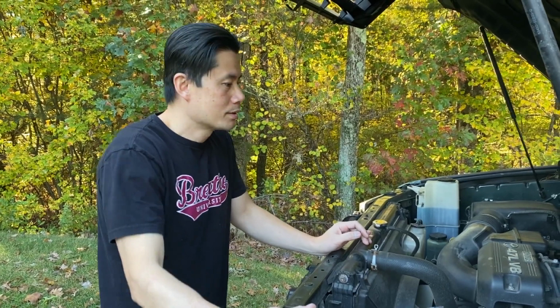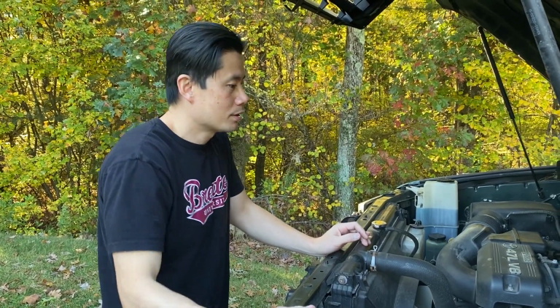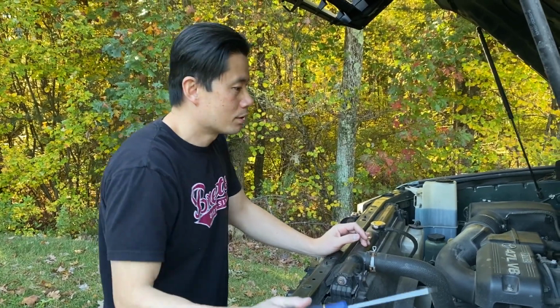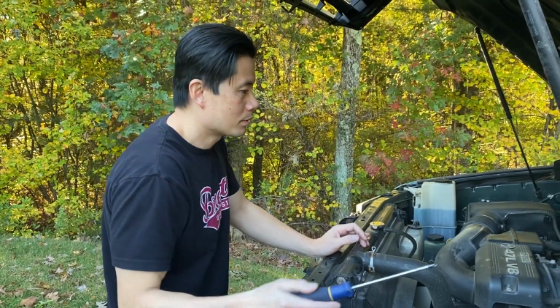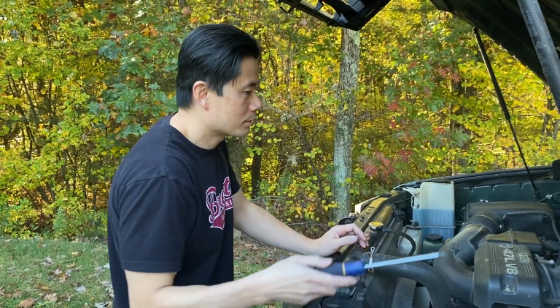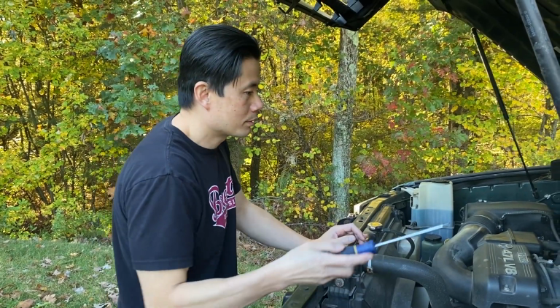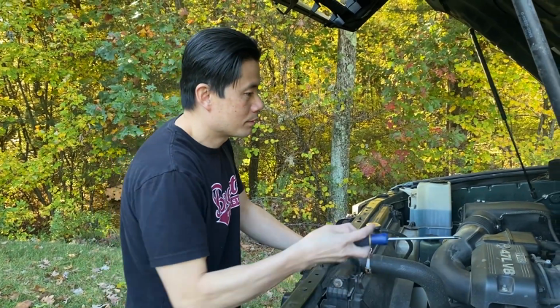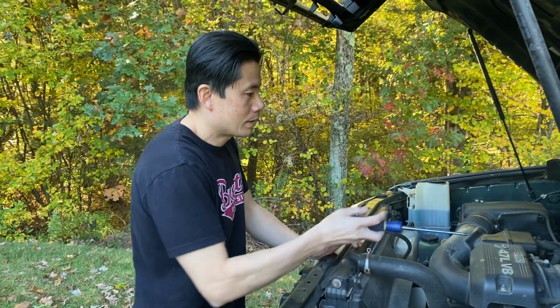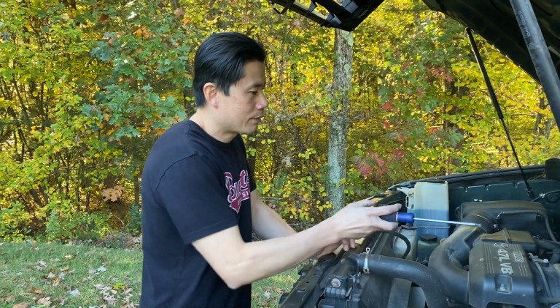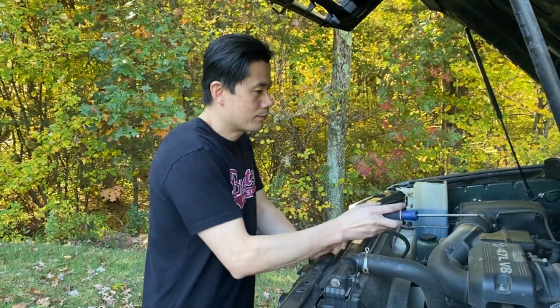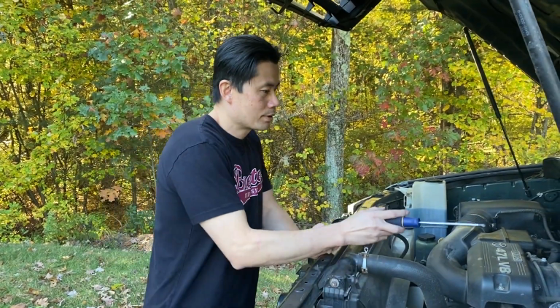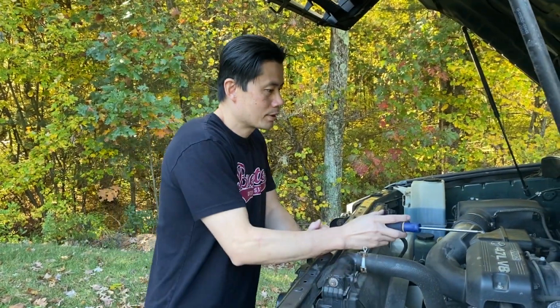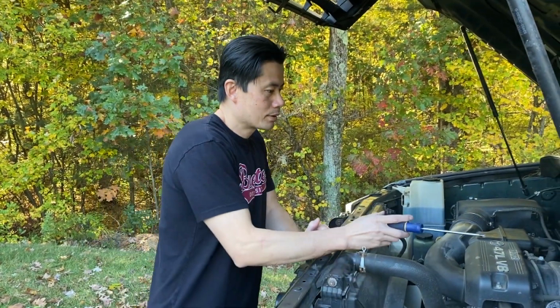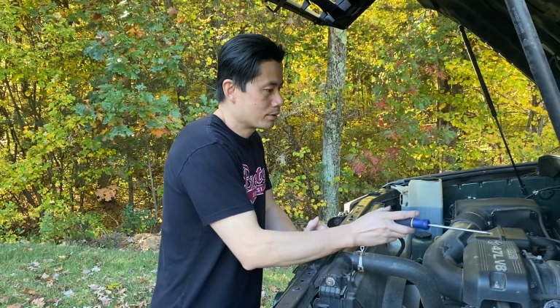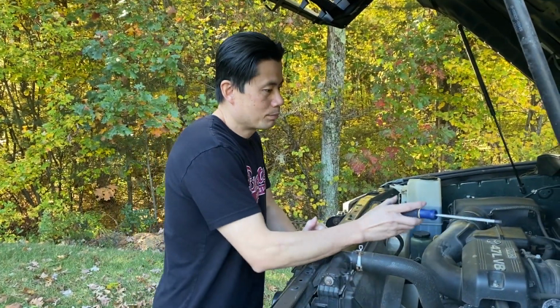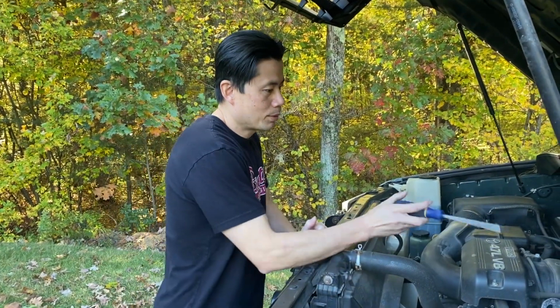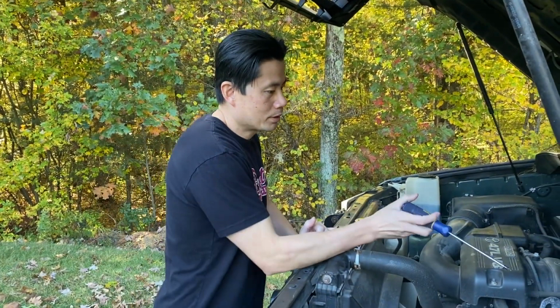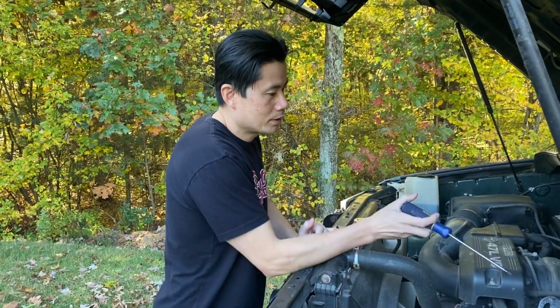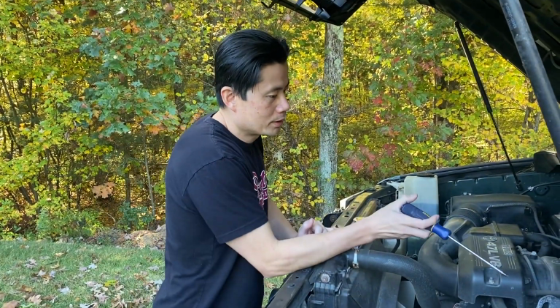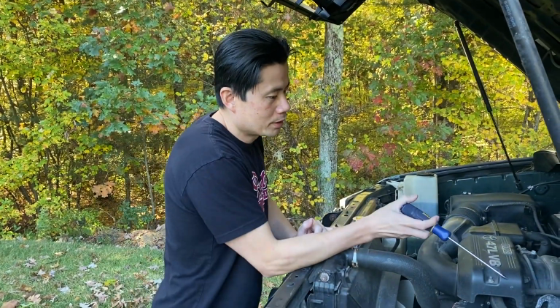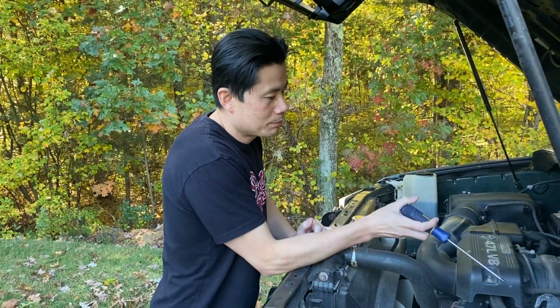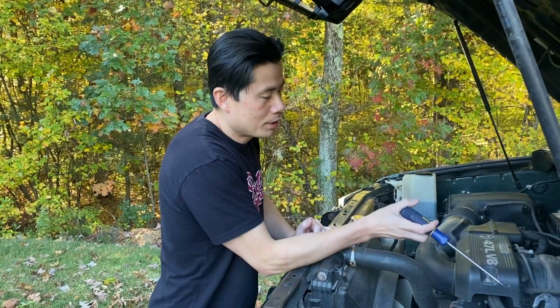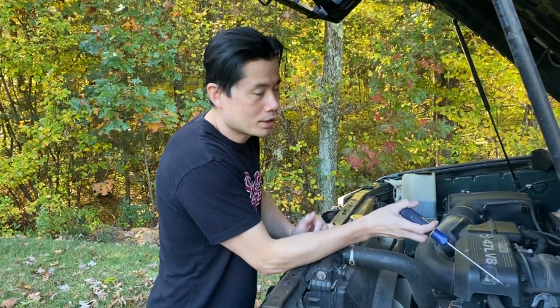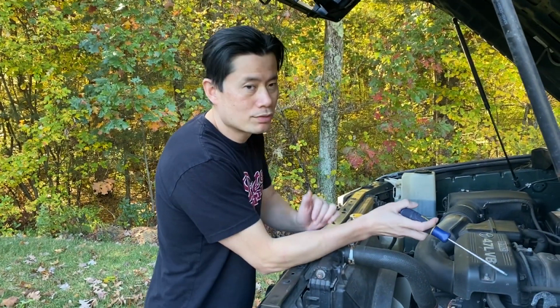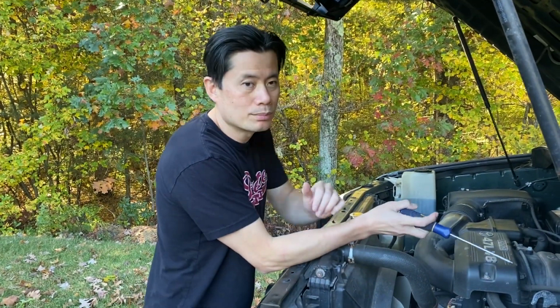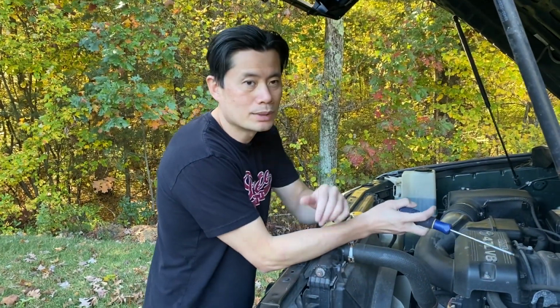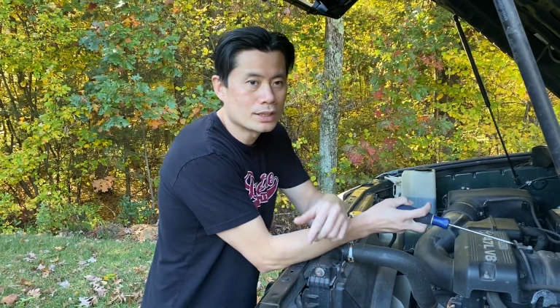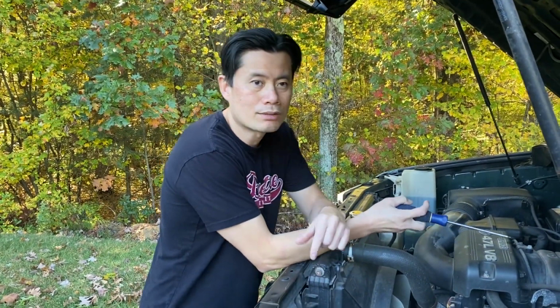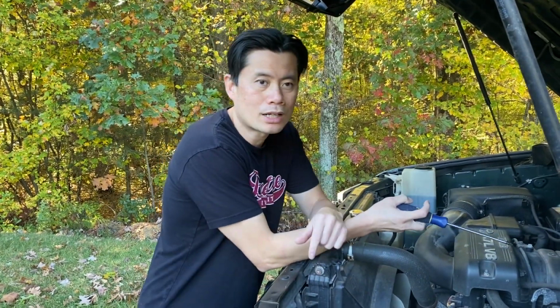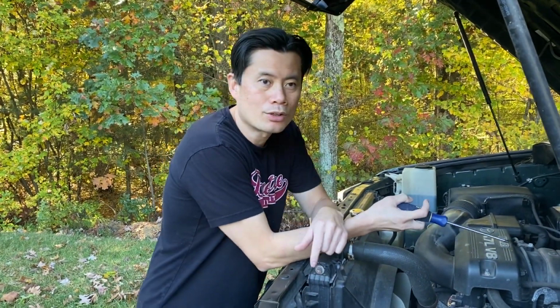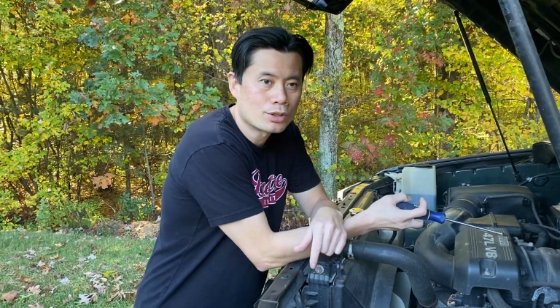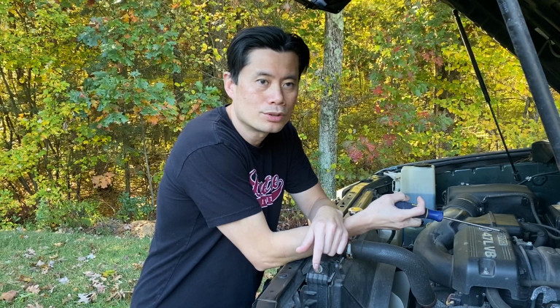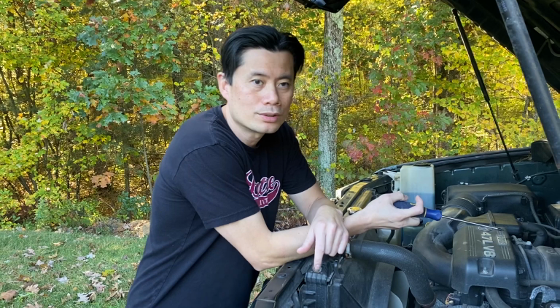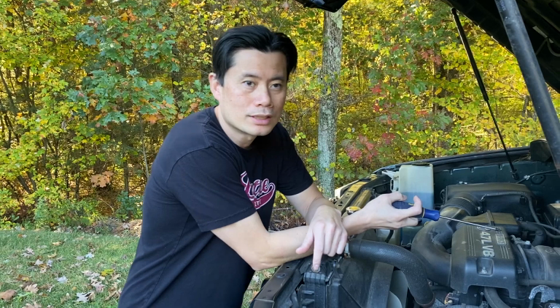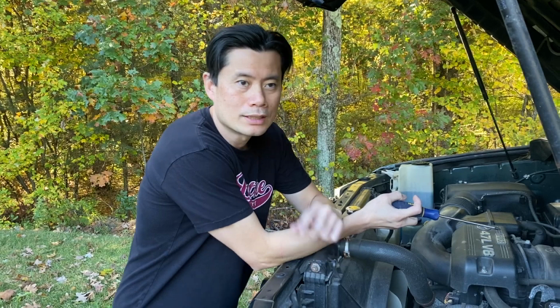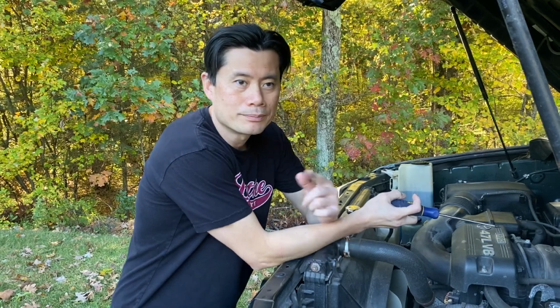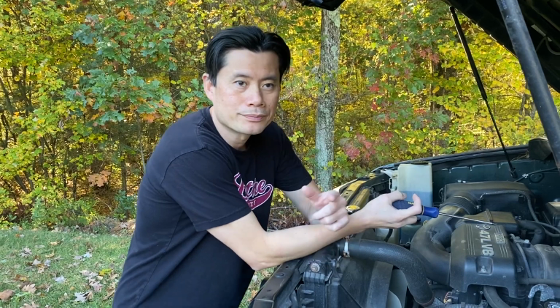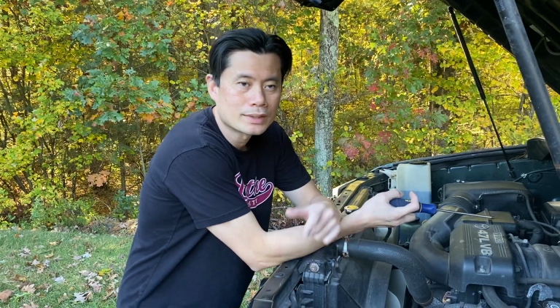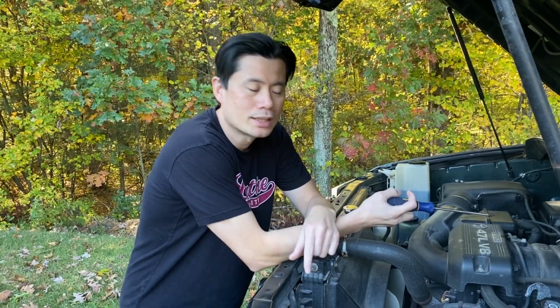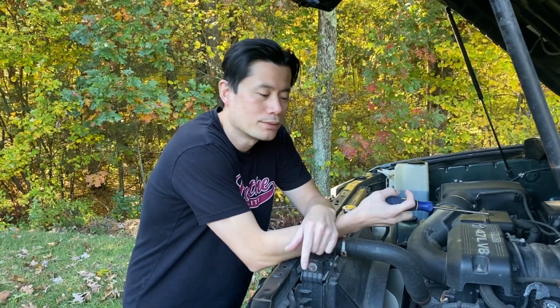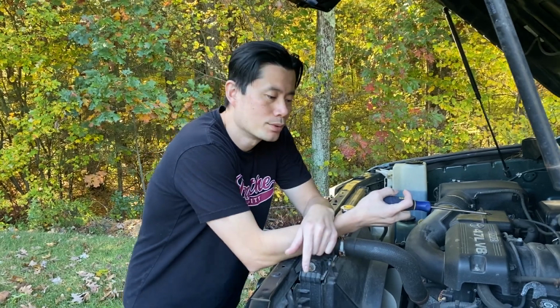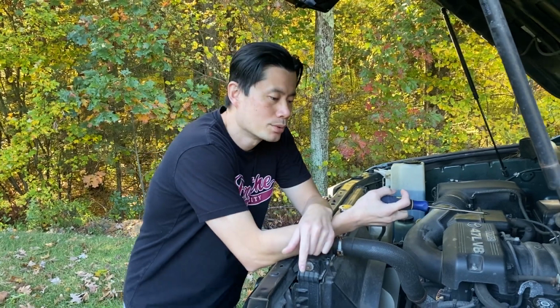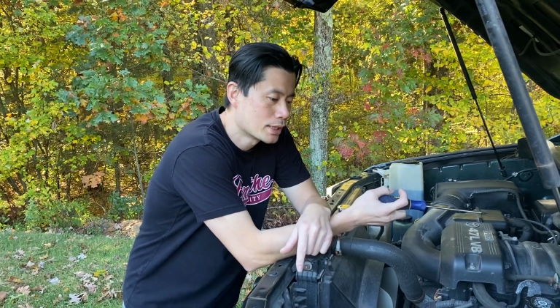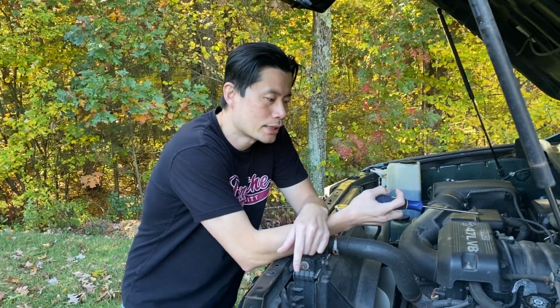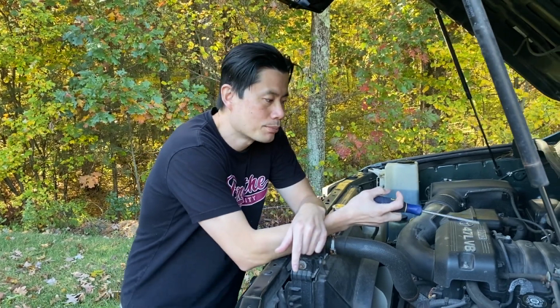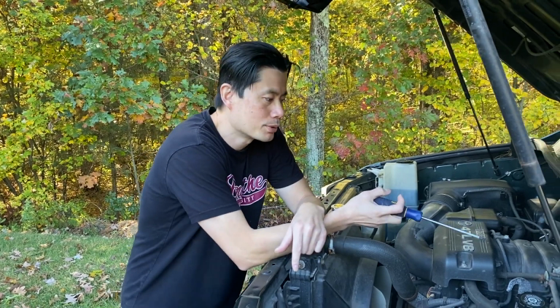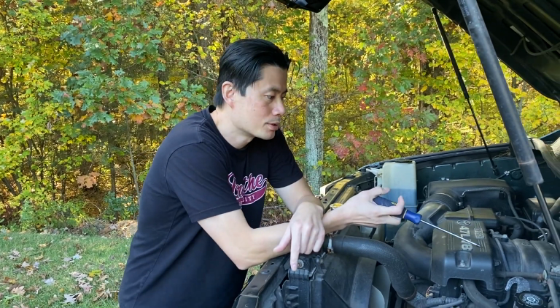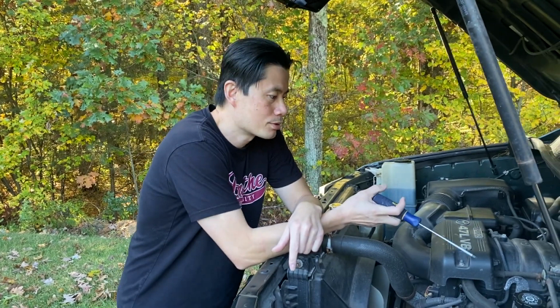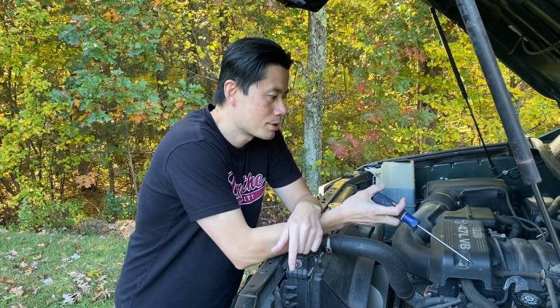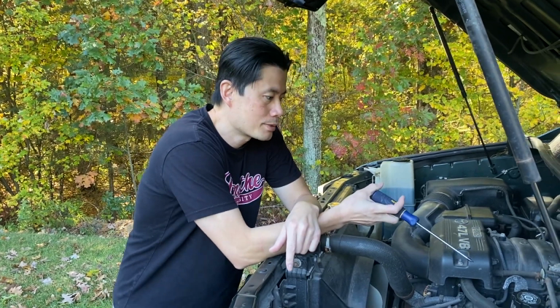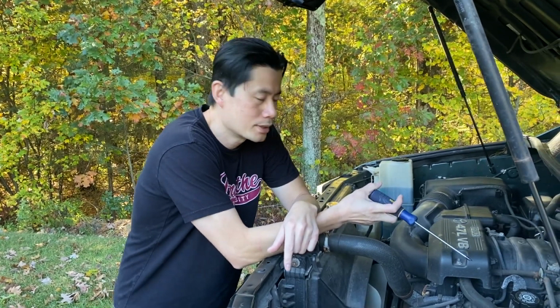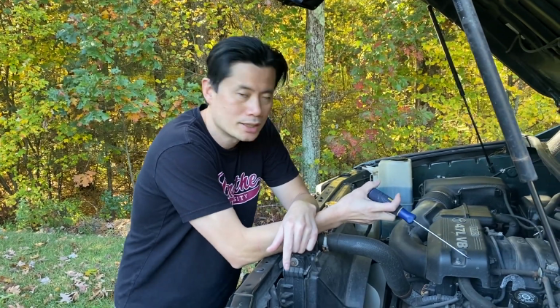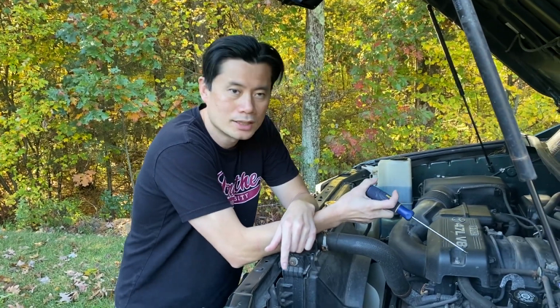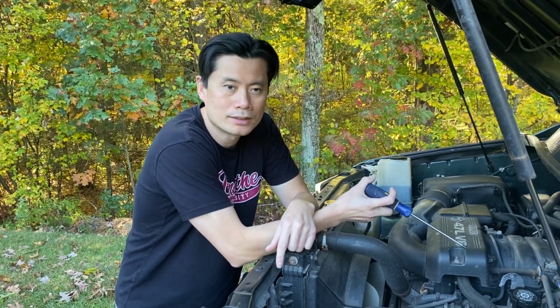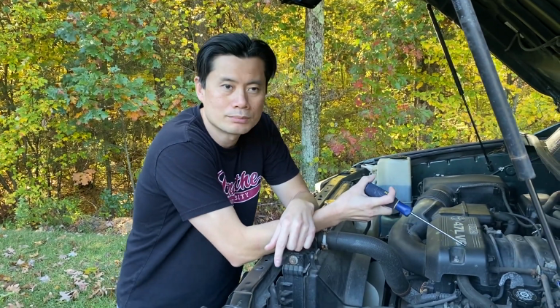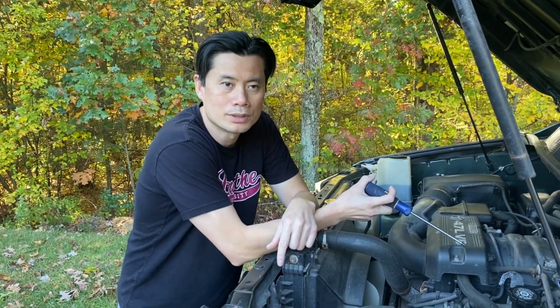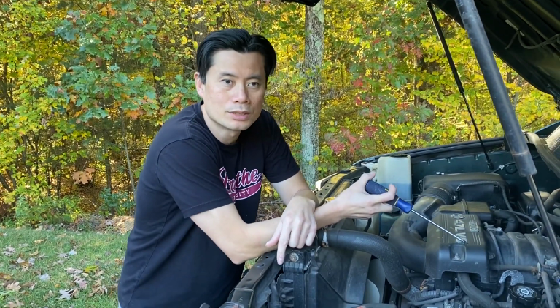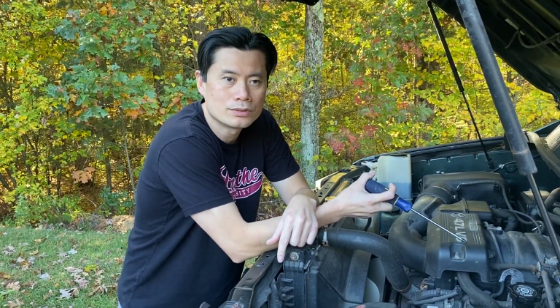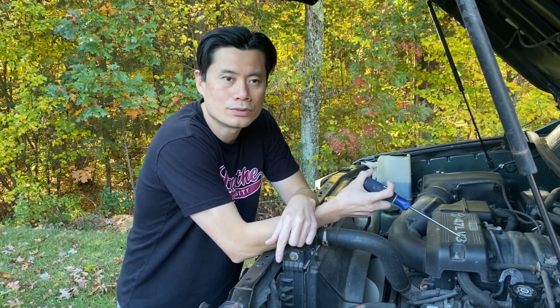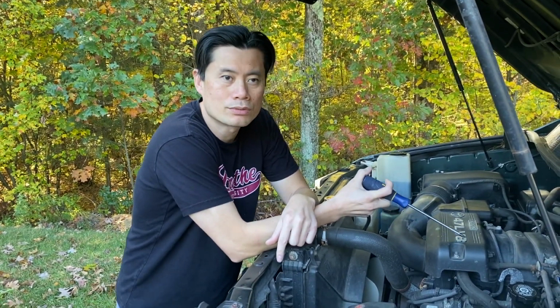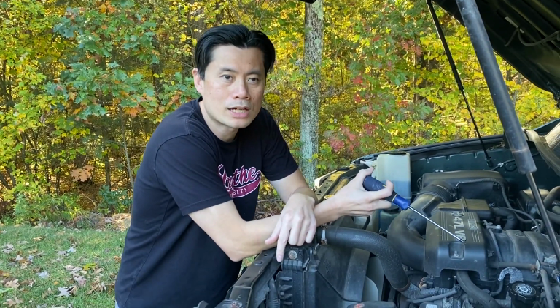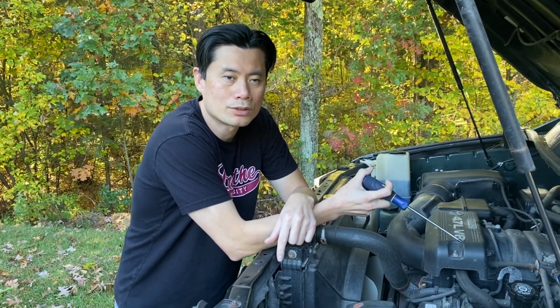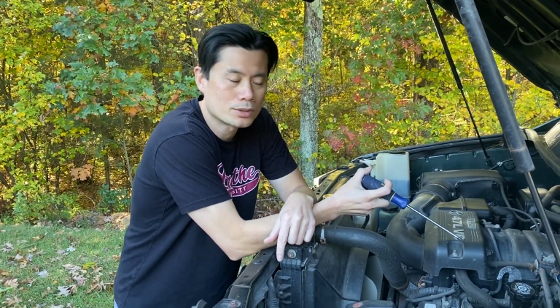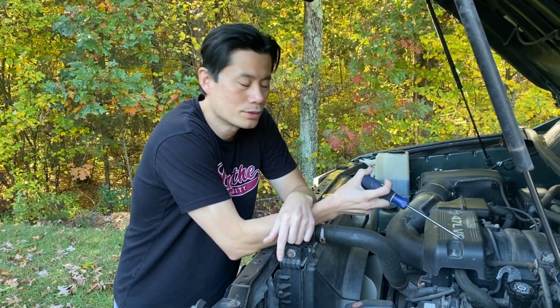I bought the parts from Rock Auto. I'll put the description link below for Rock Auto.